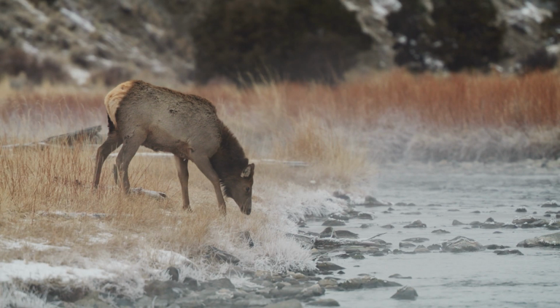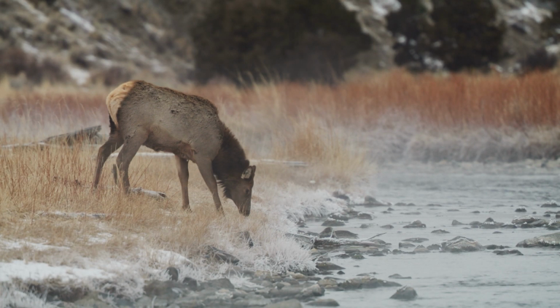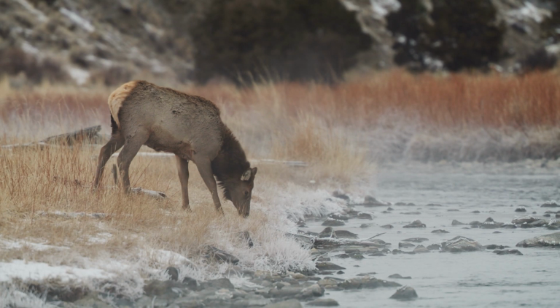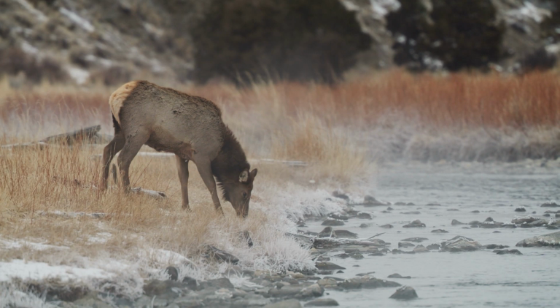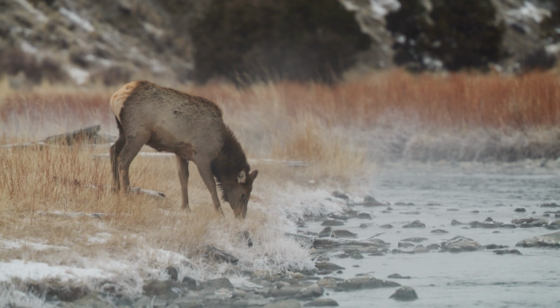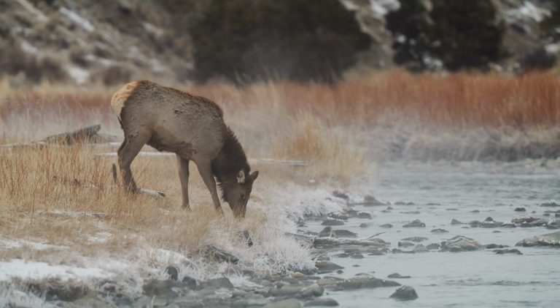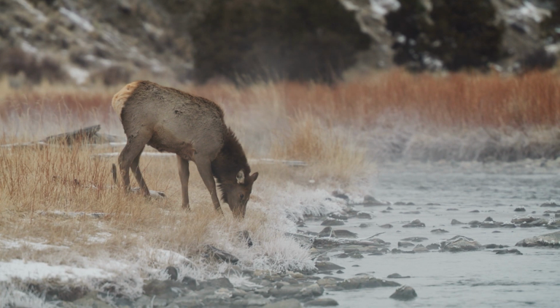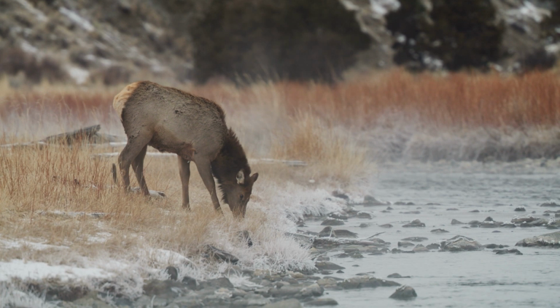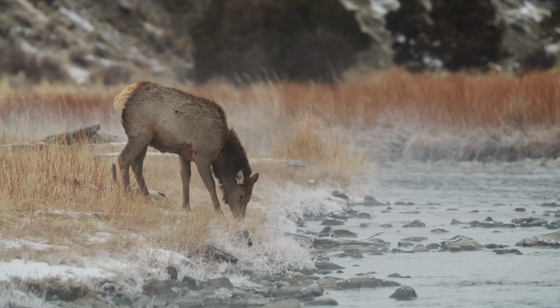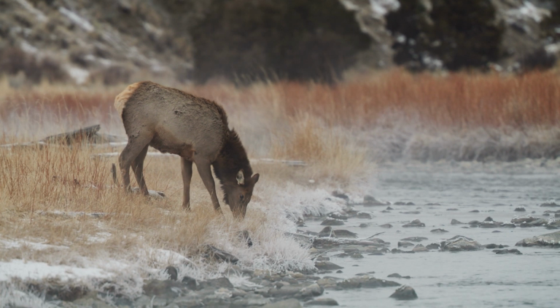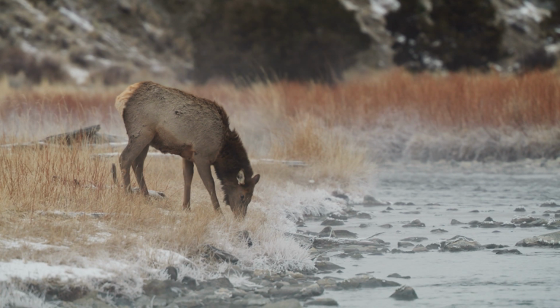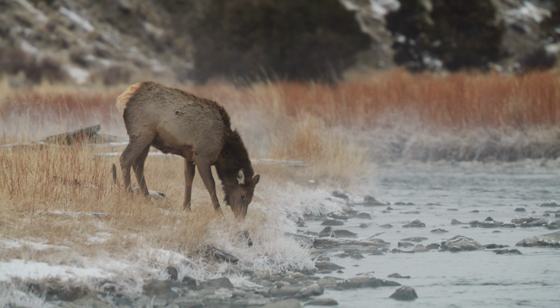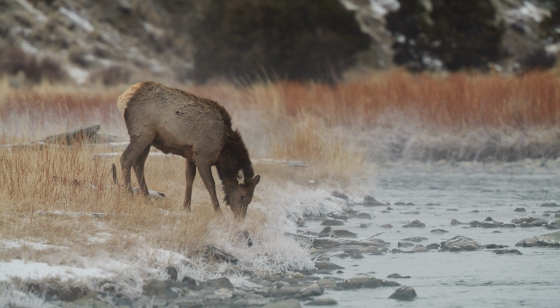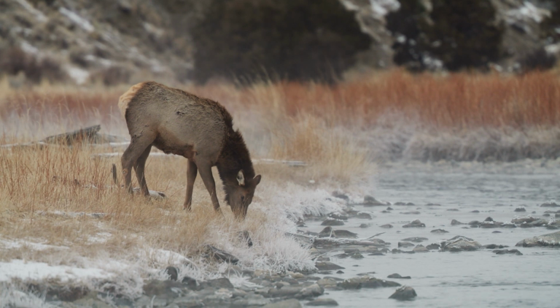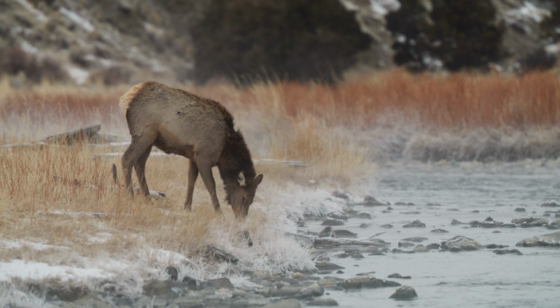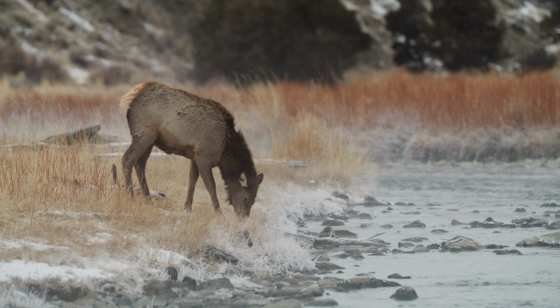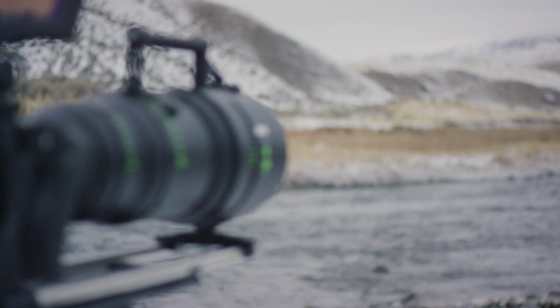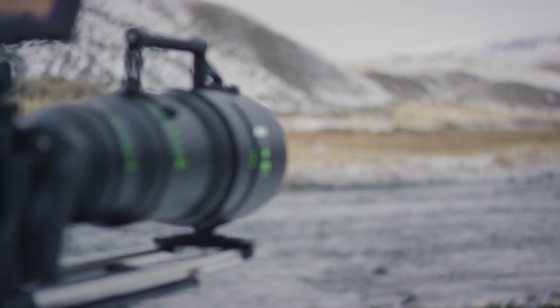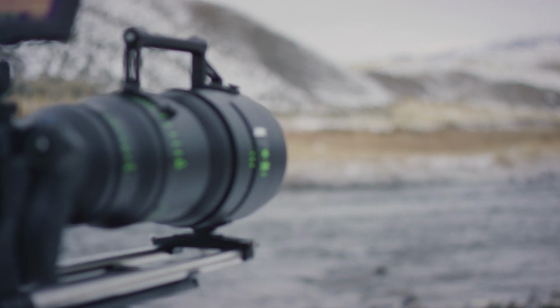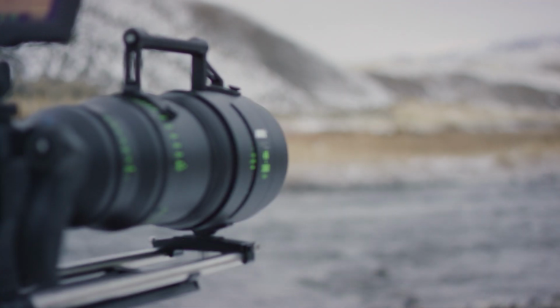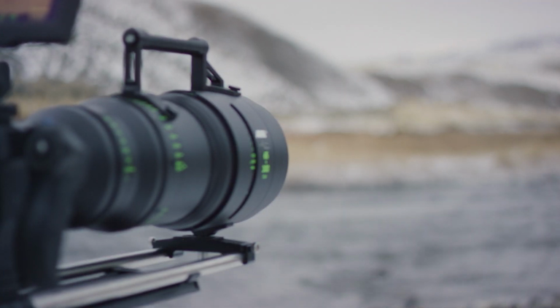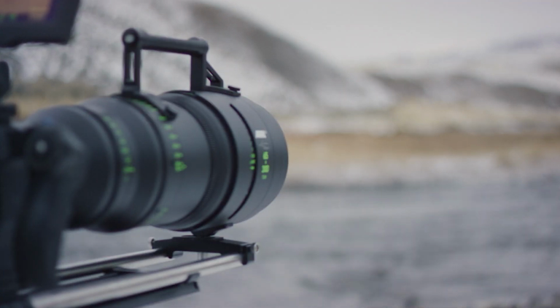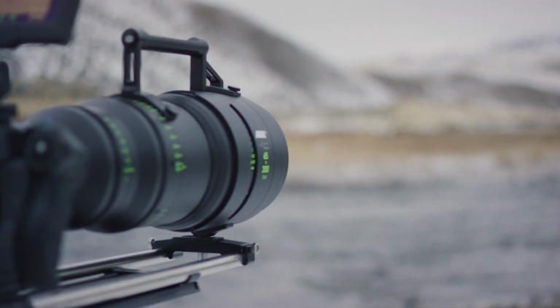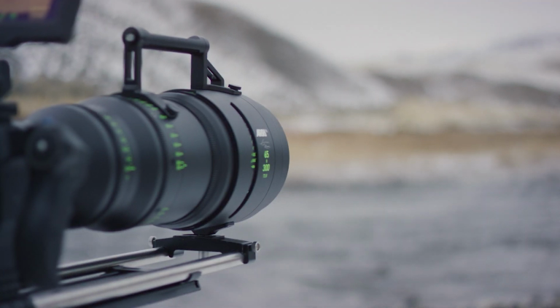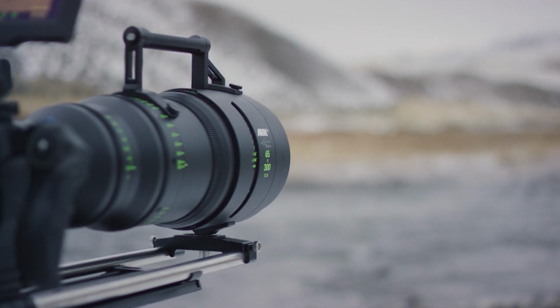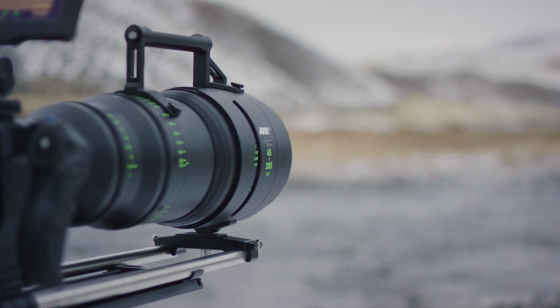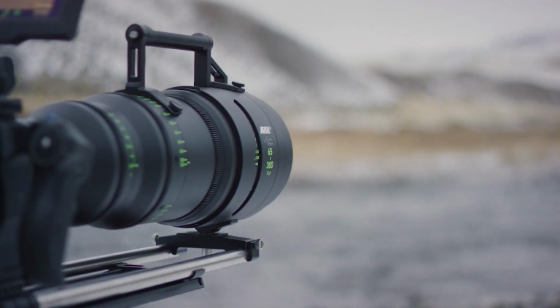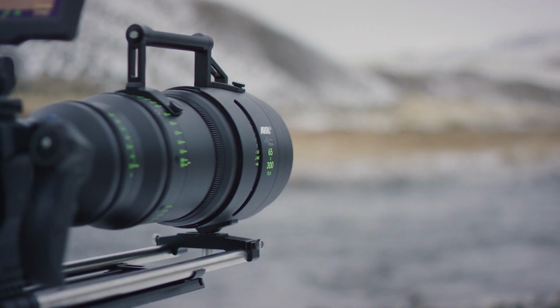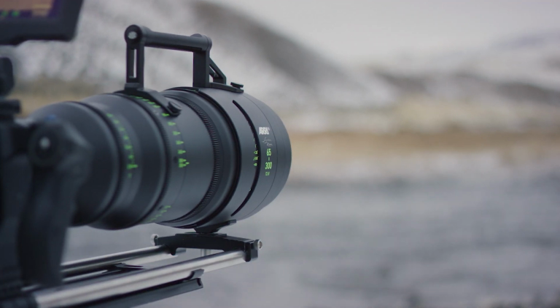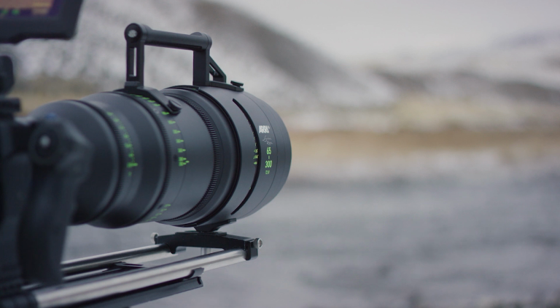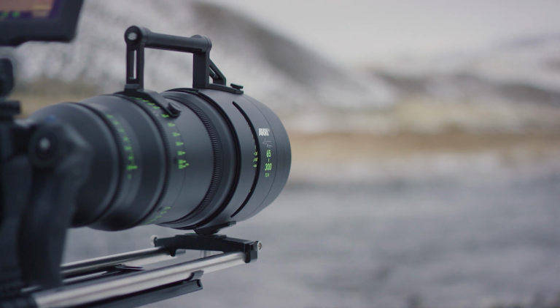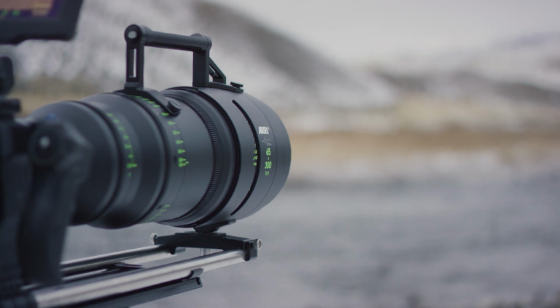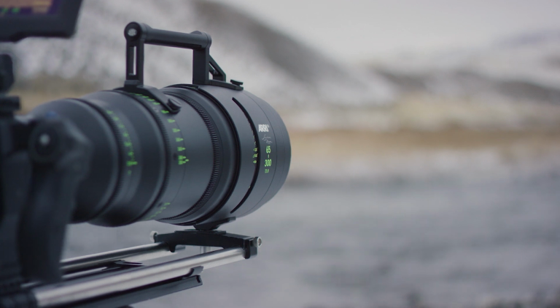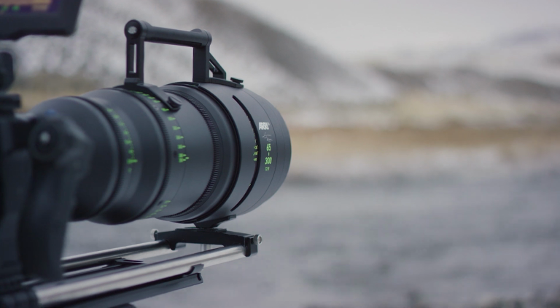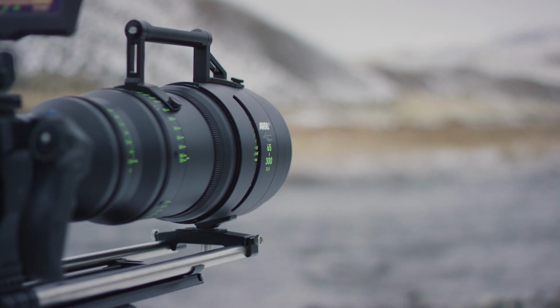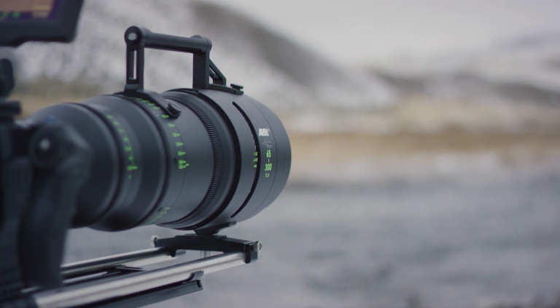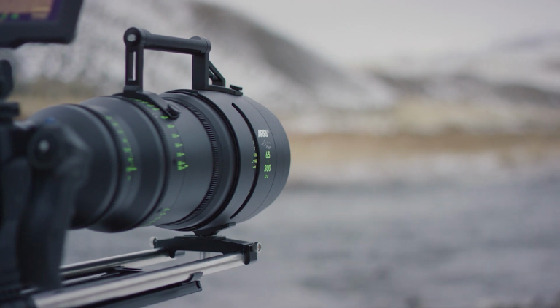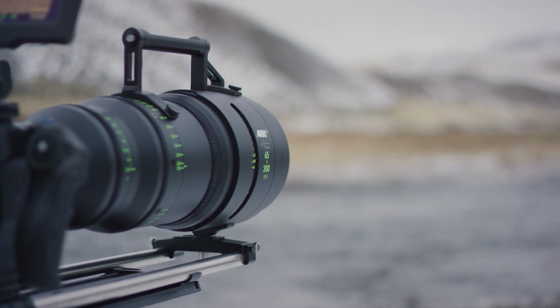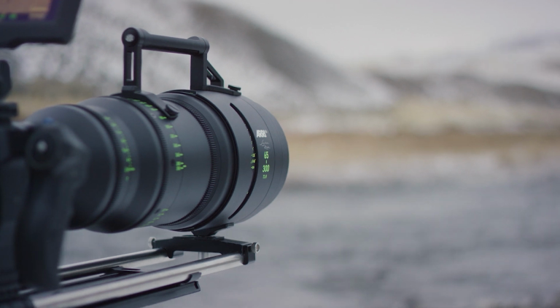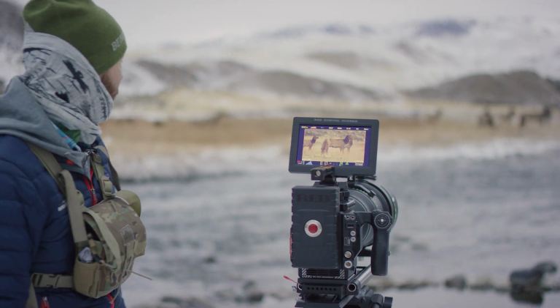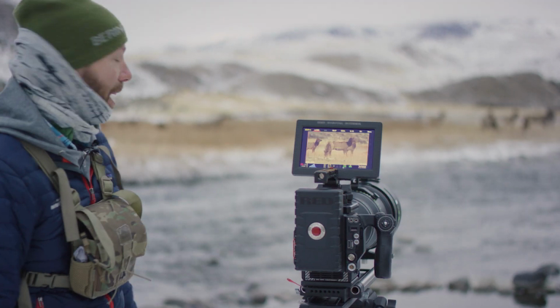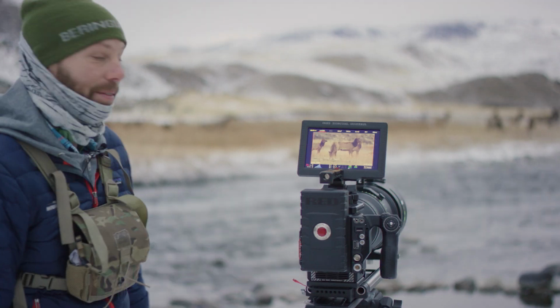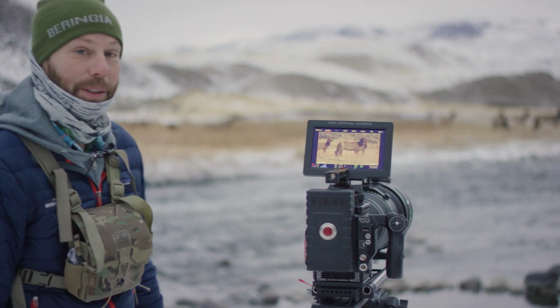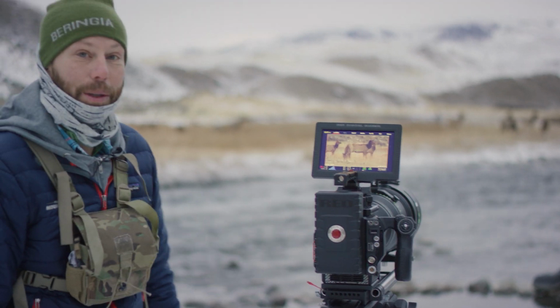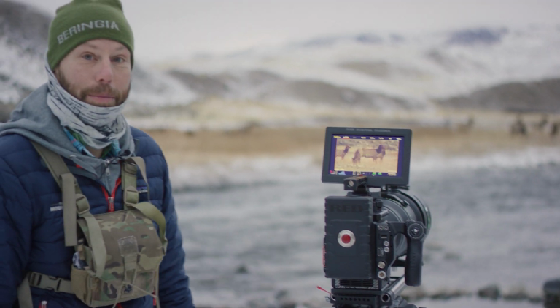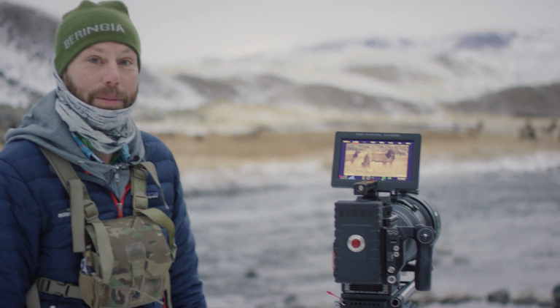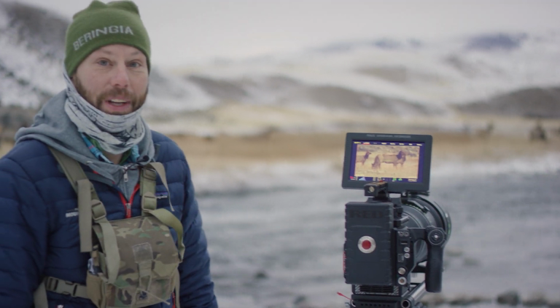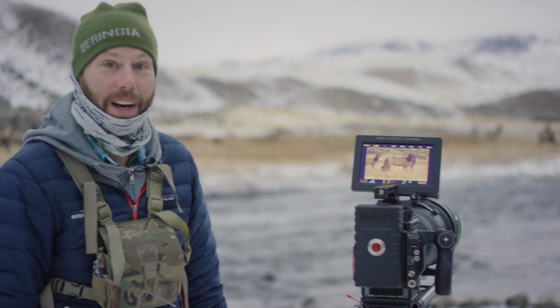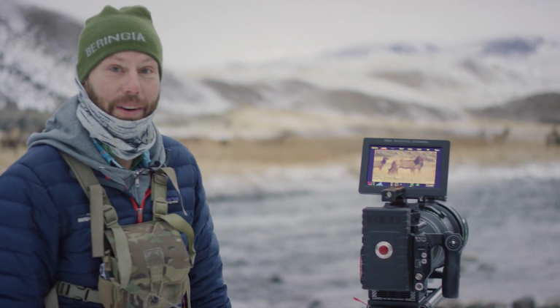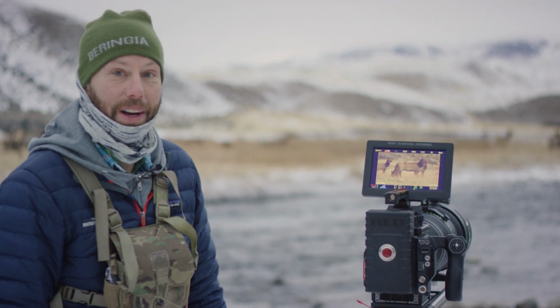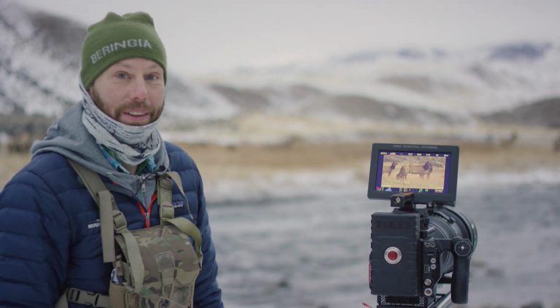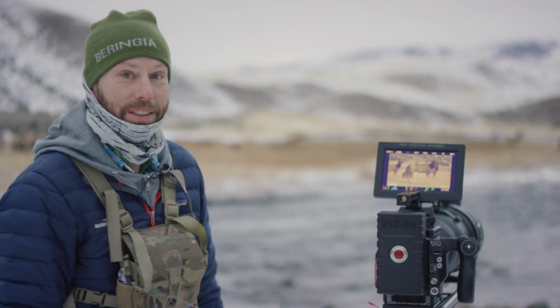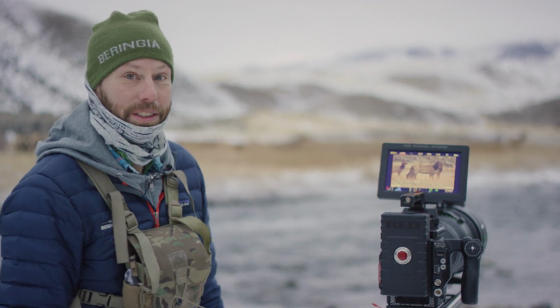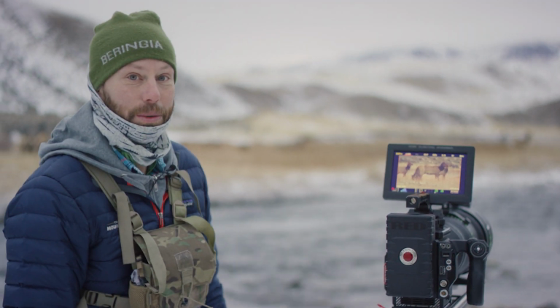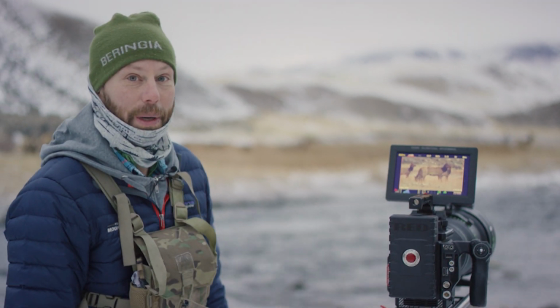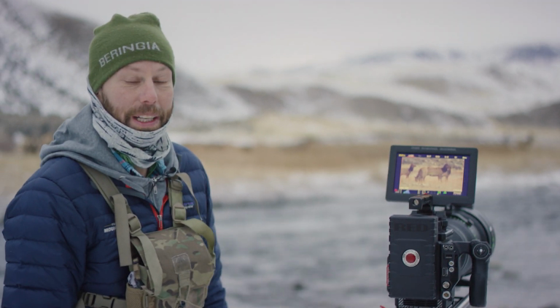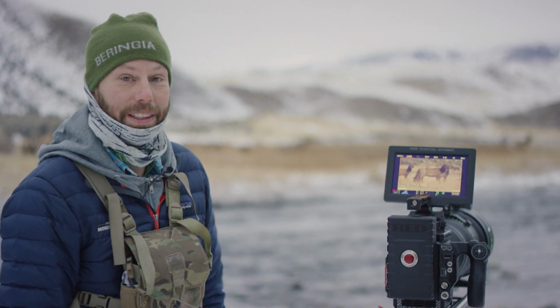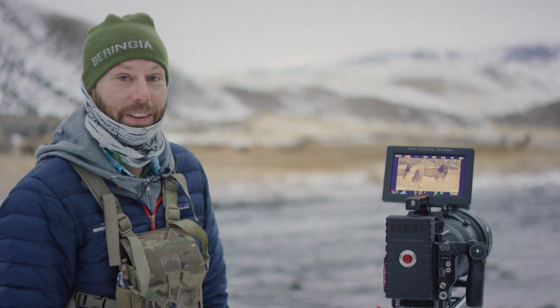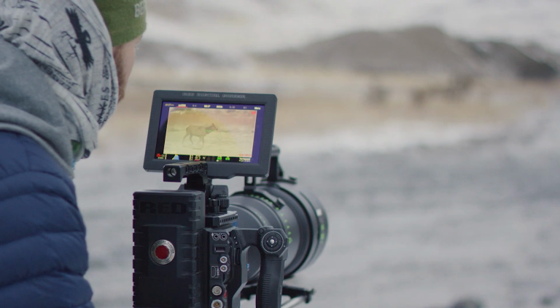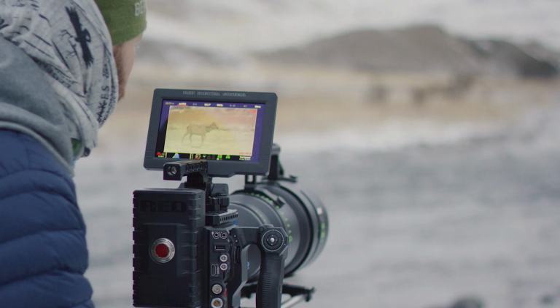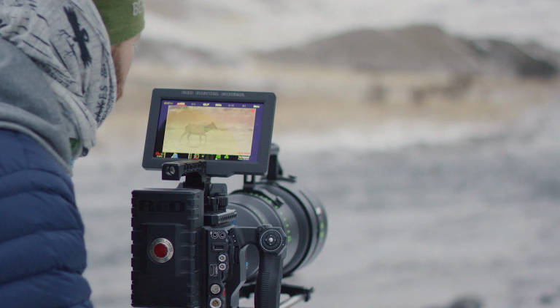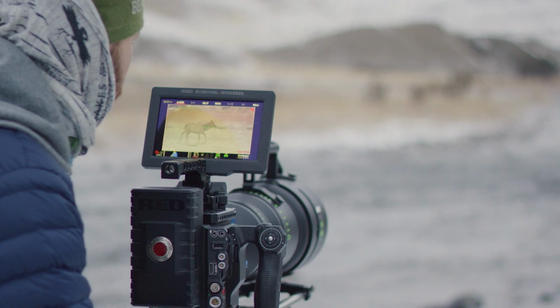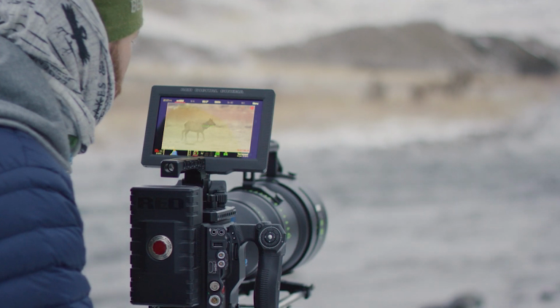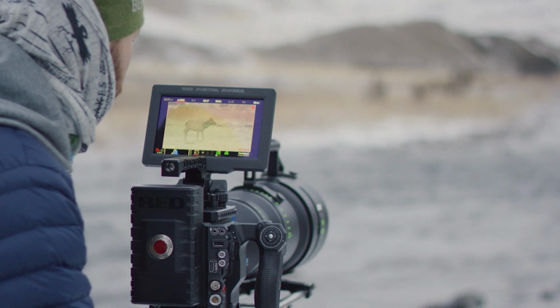This is our first setup with the 65 to 300. We have a group of cow elk just waiting to cross this river.